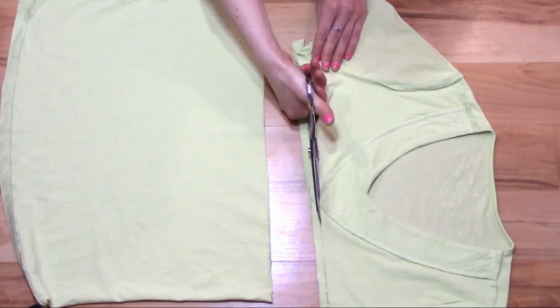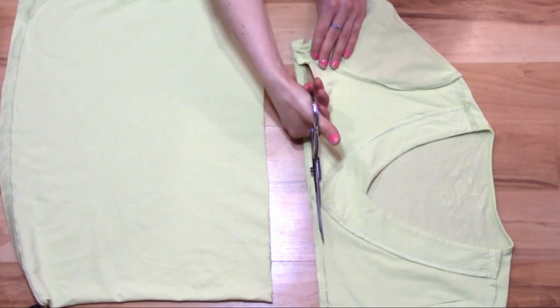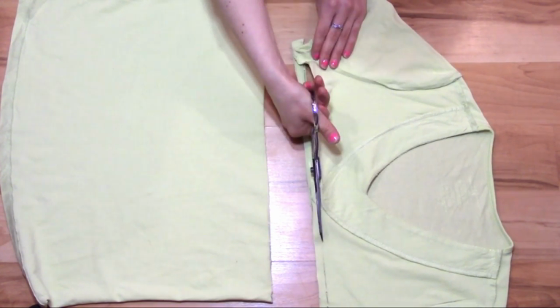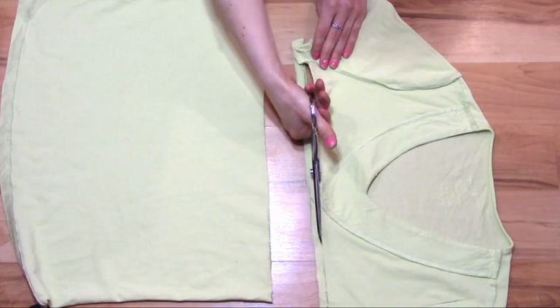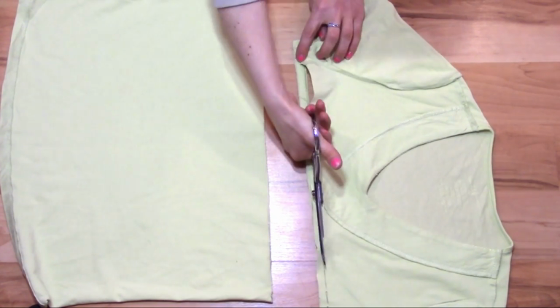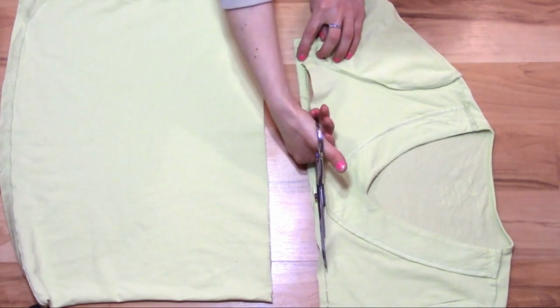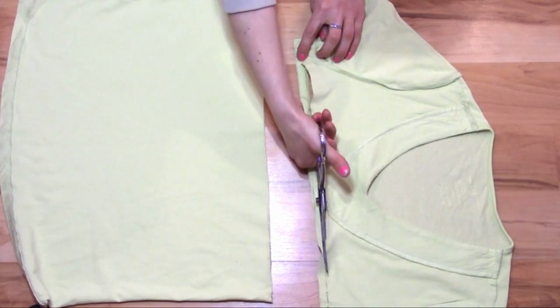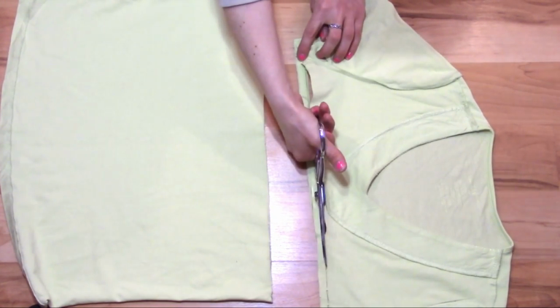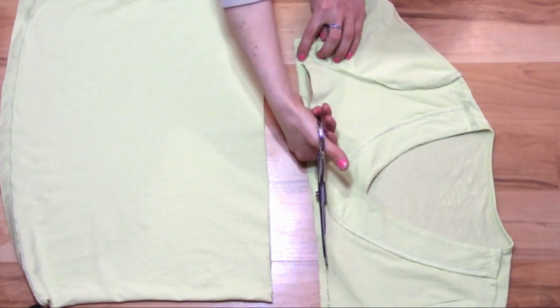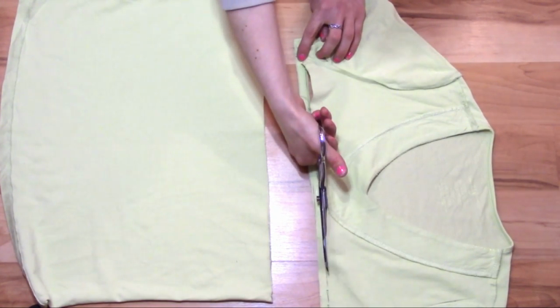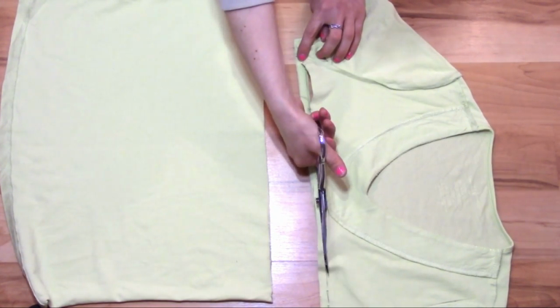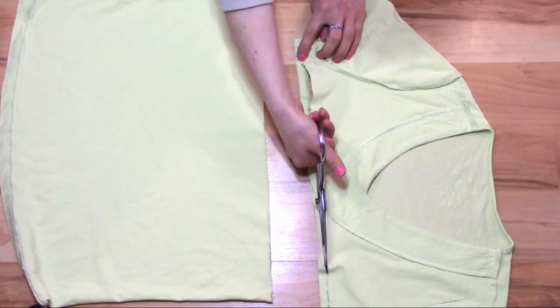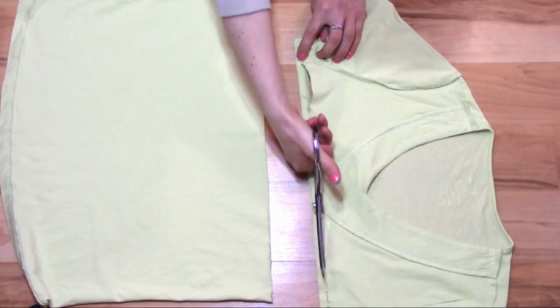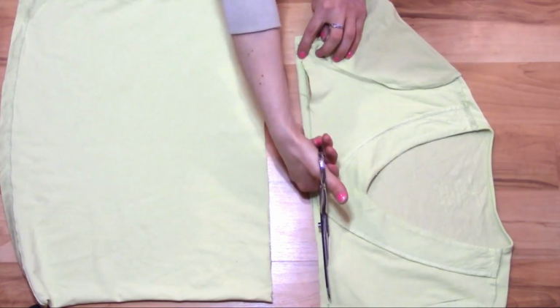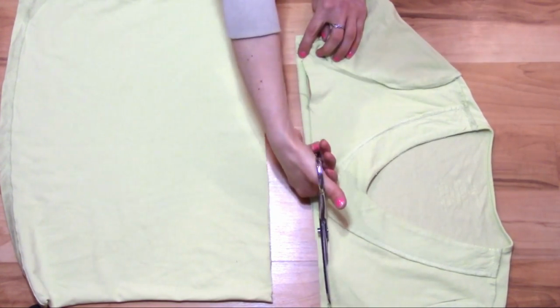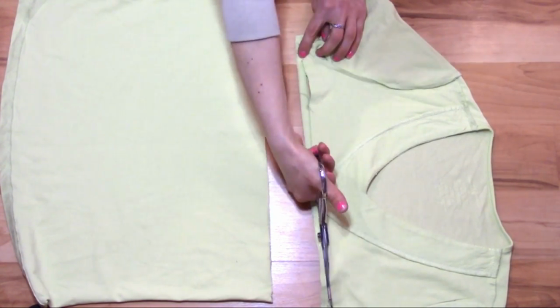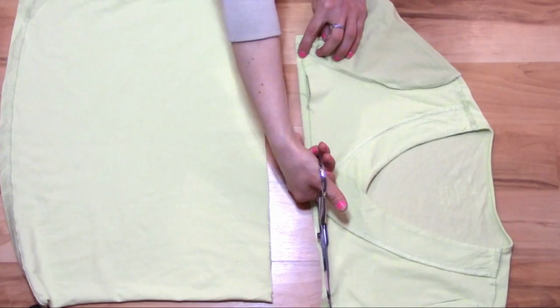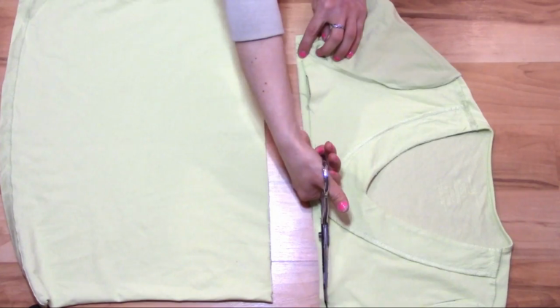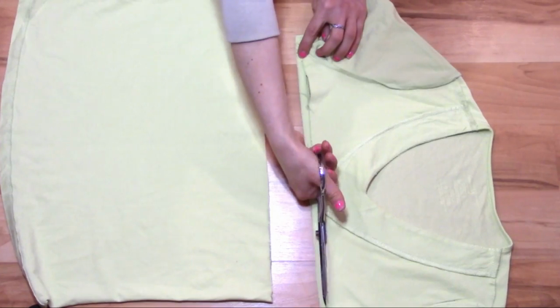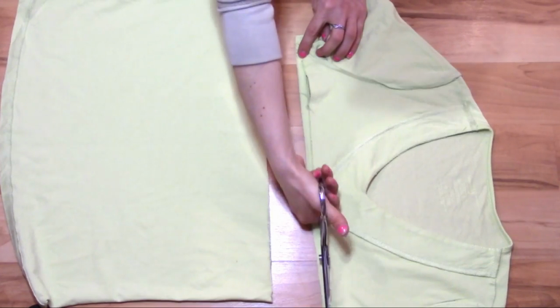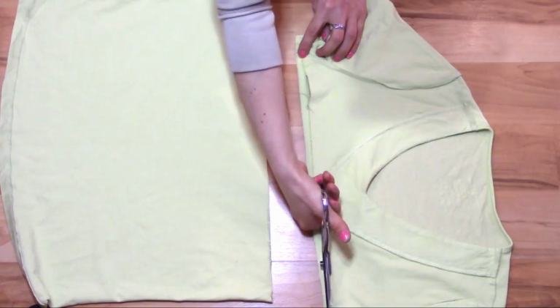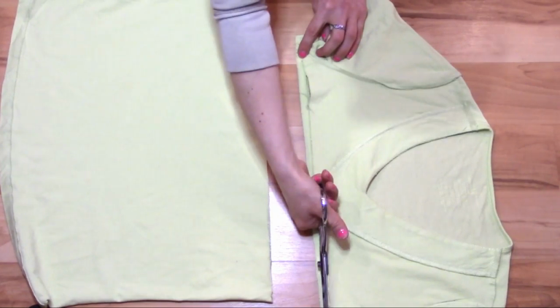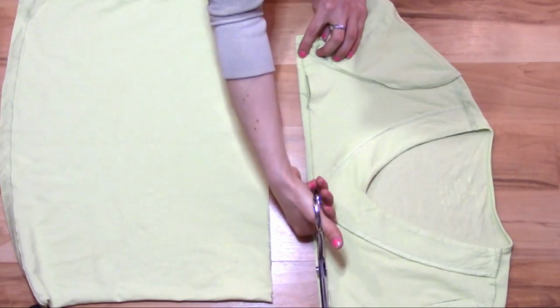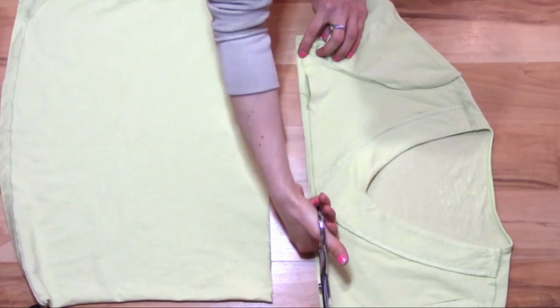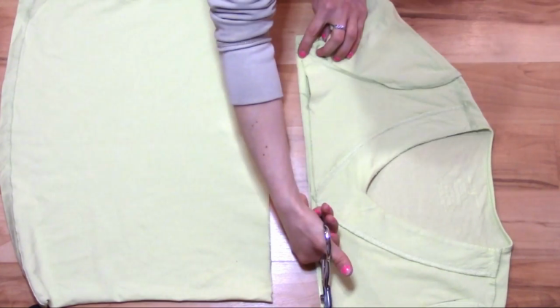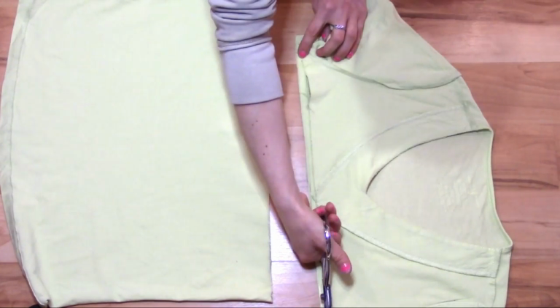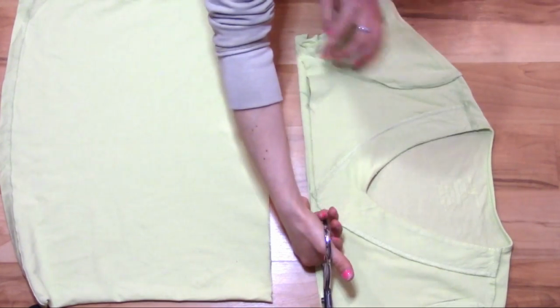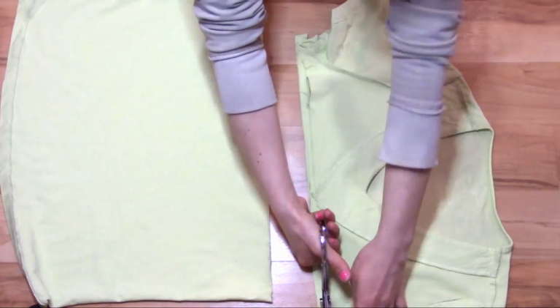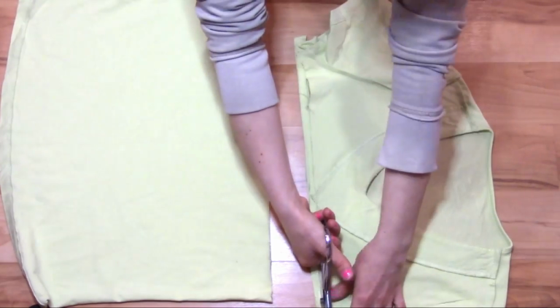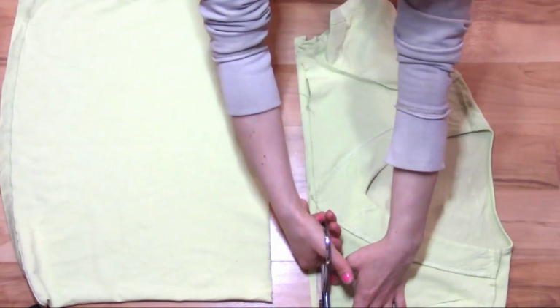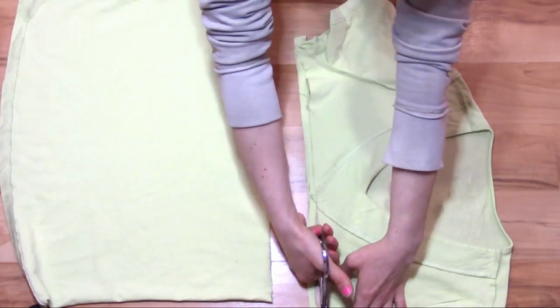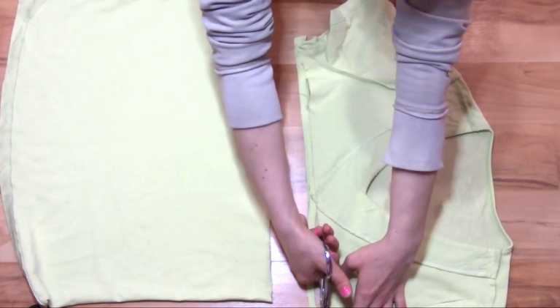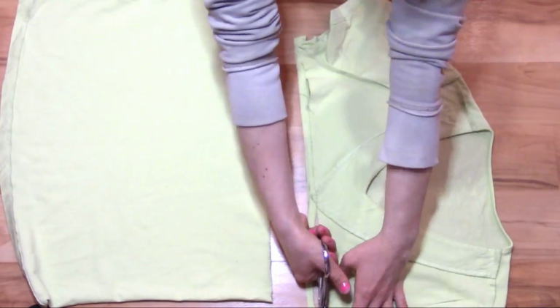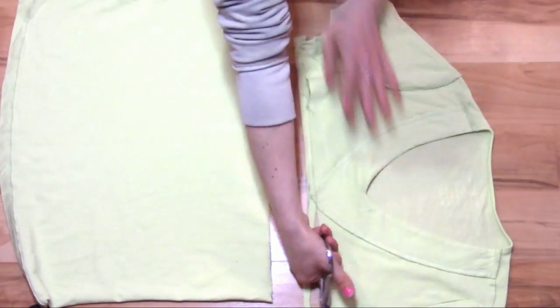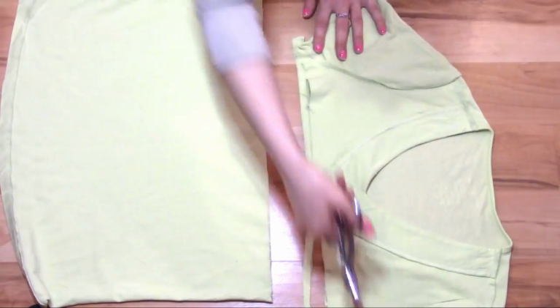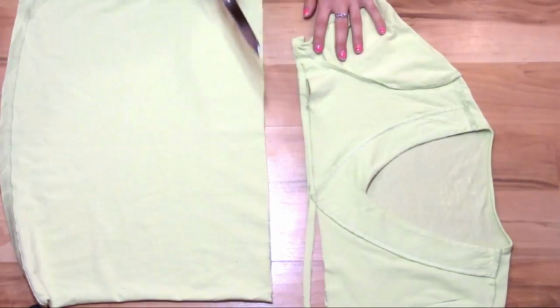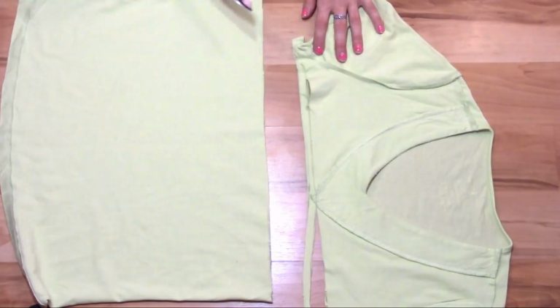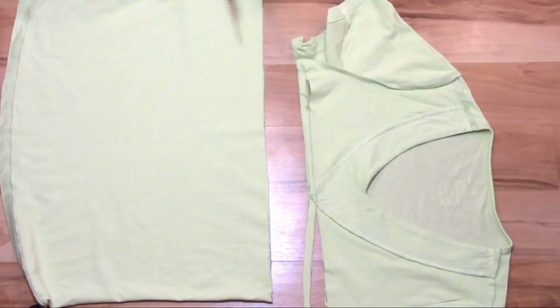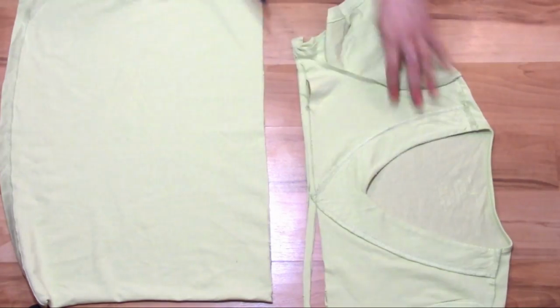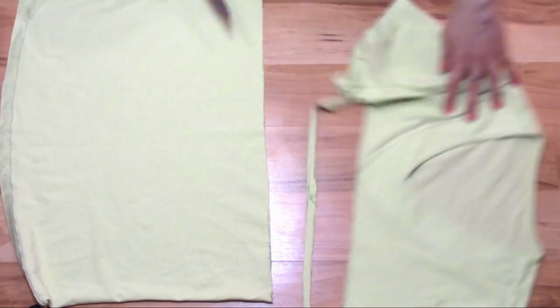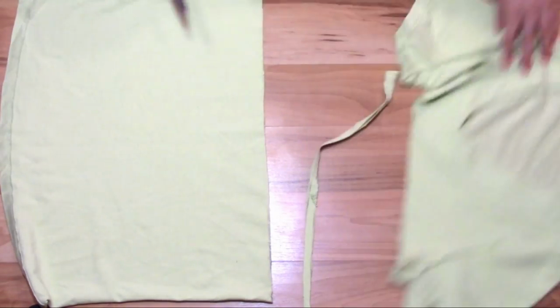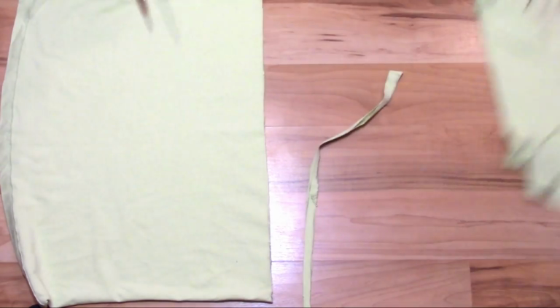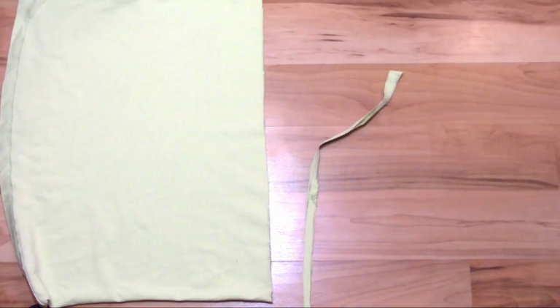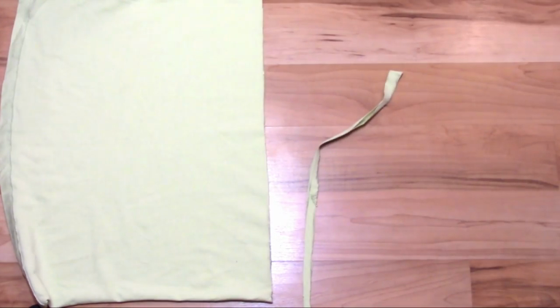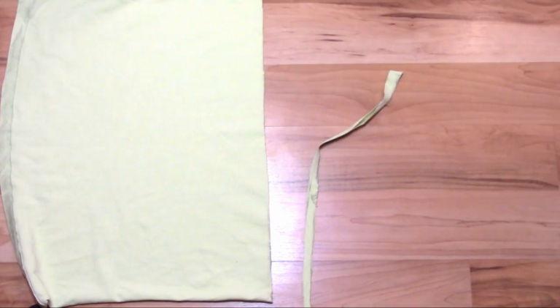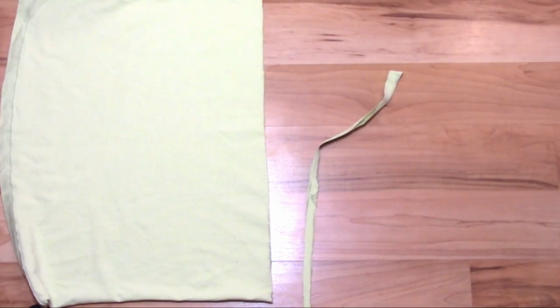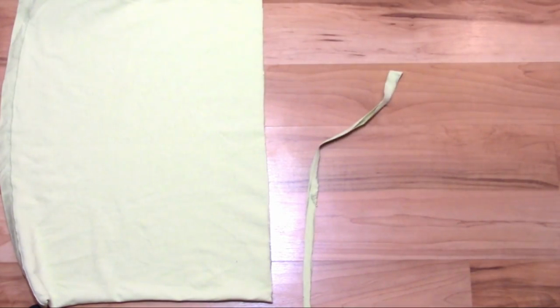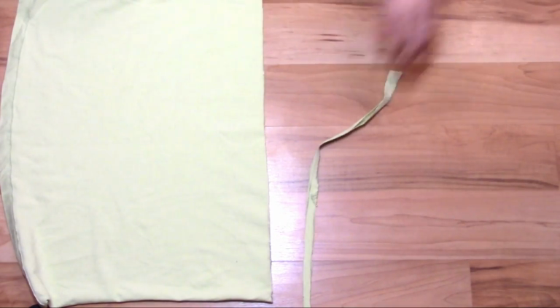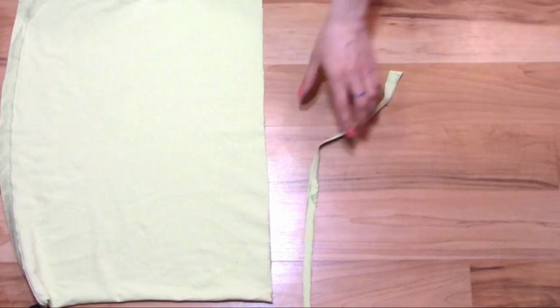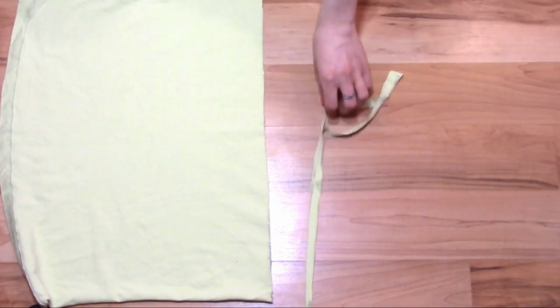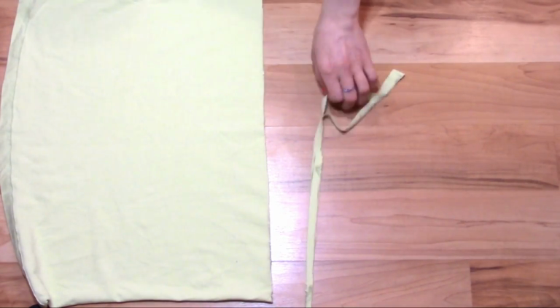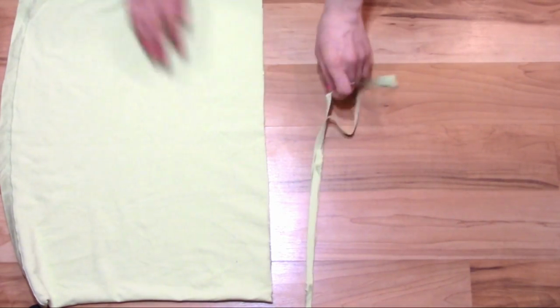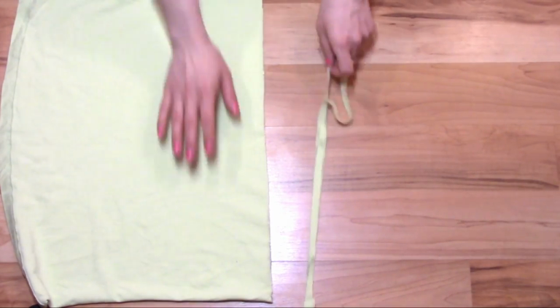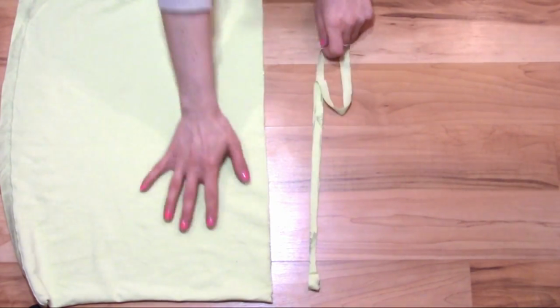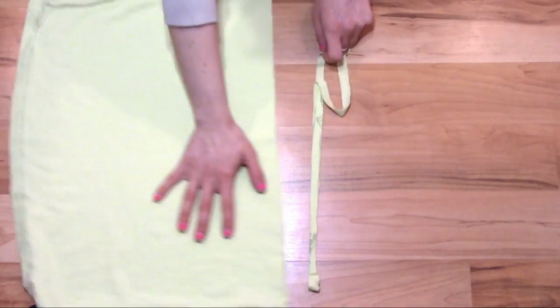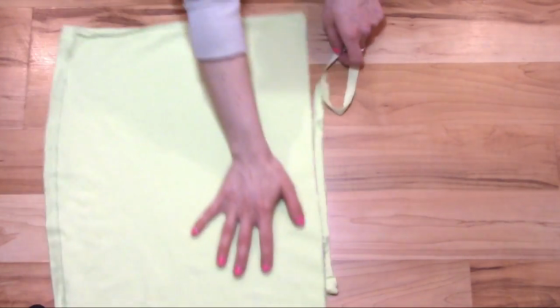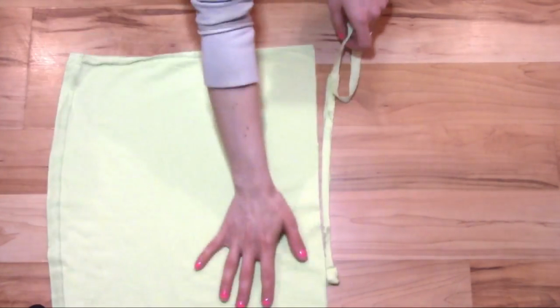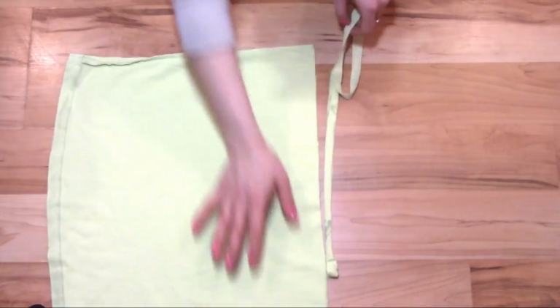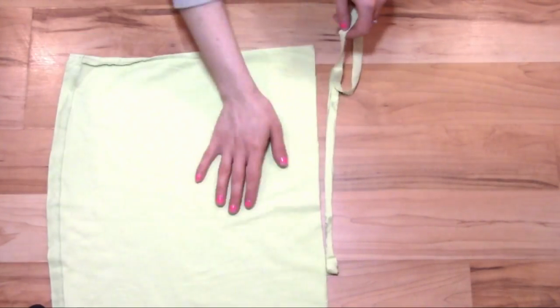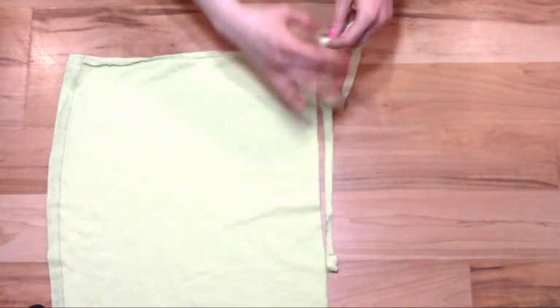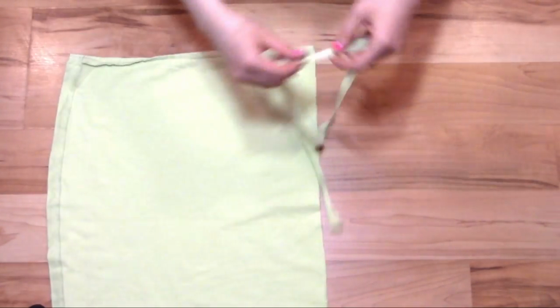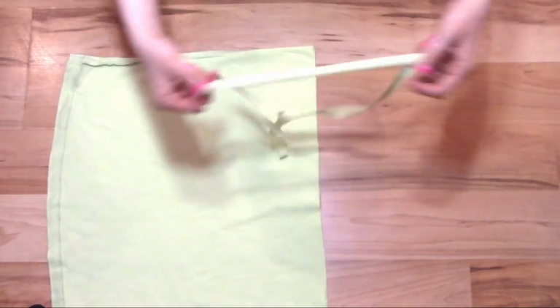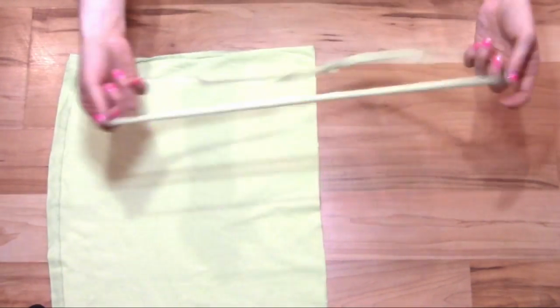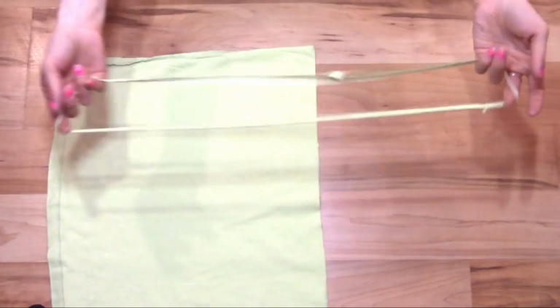And a long strip of fabric. Stretch out your strips of fabric — these will become our drawstrings.